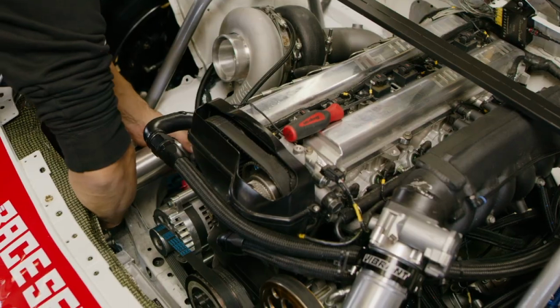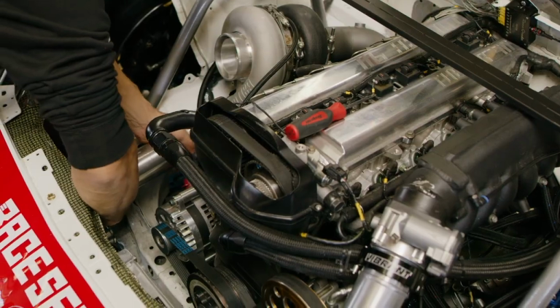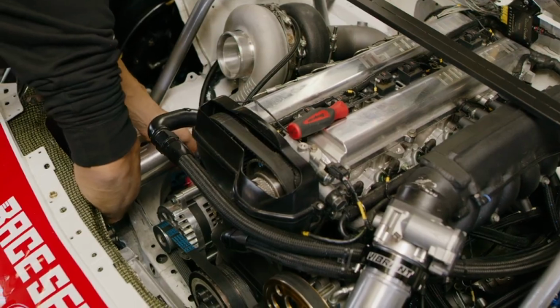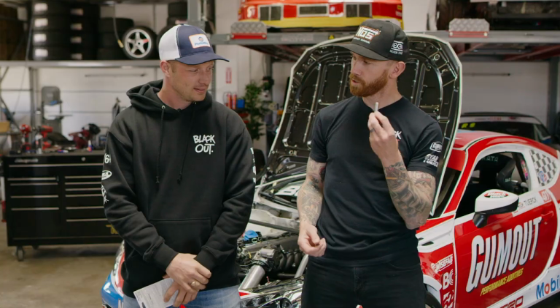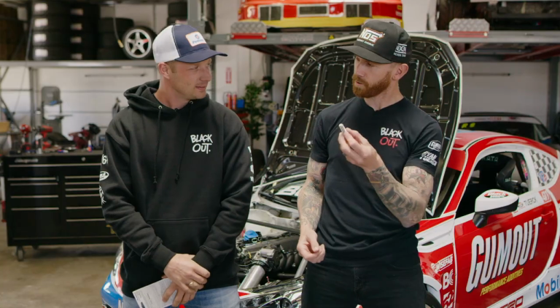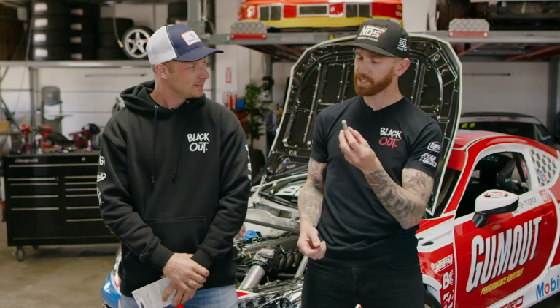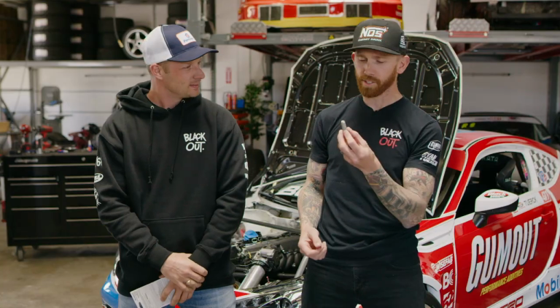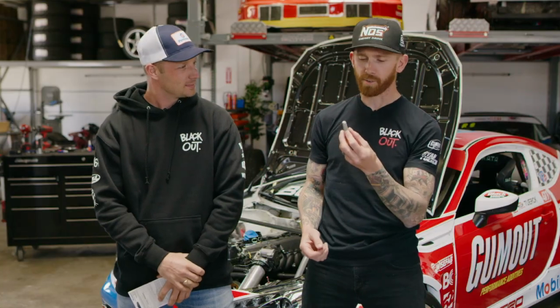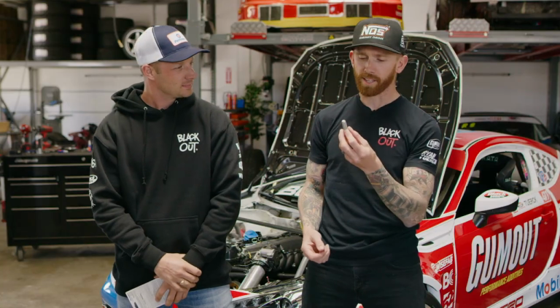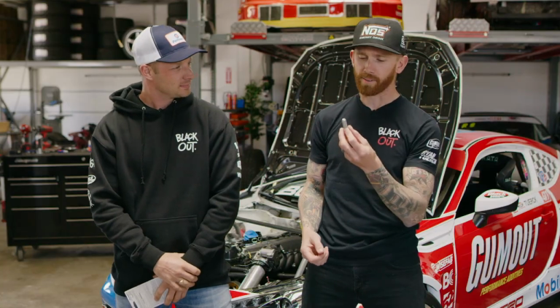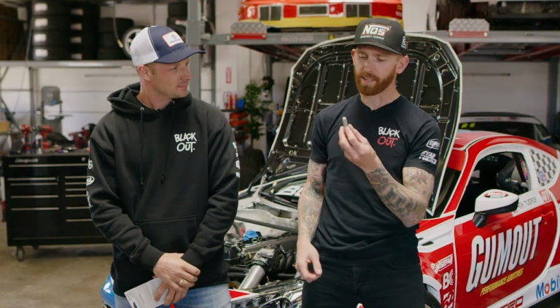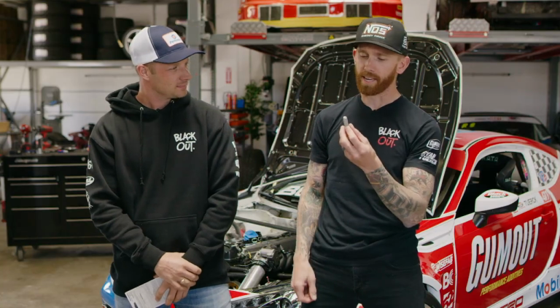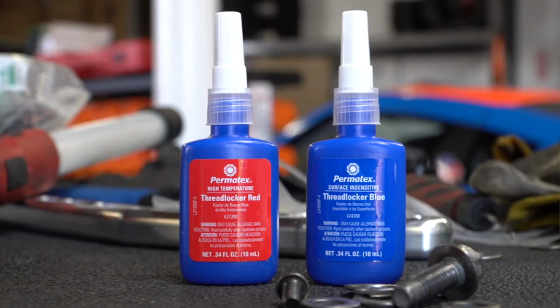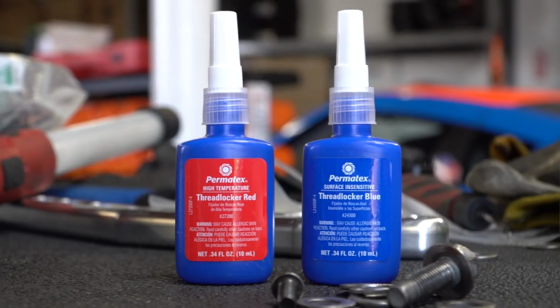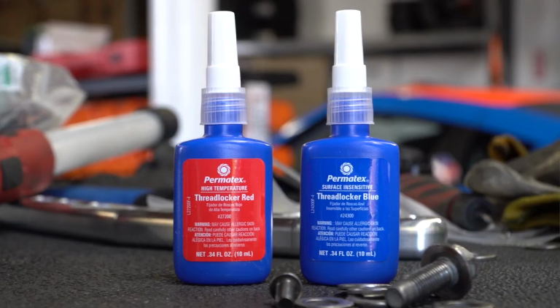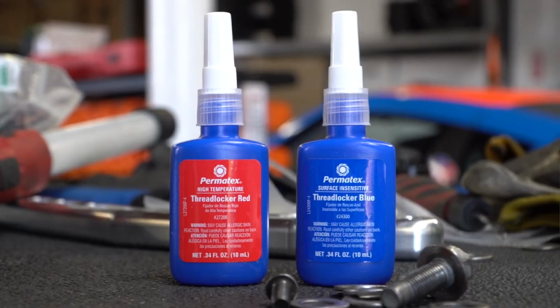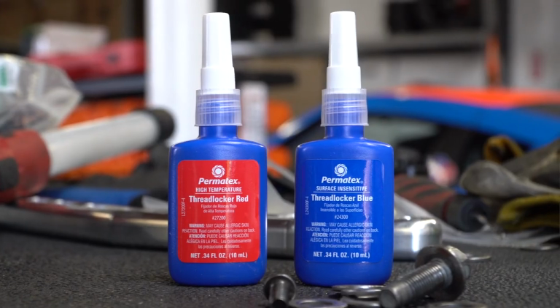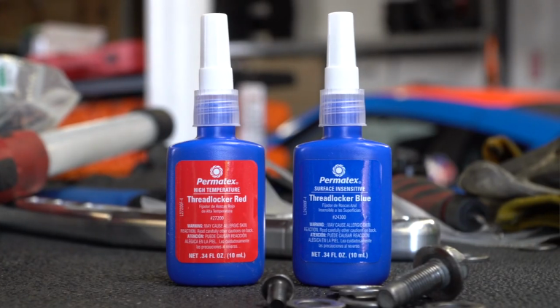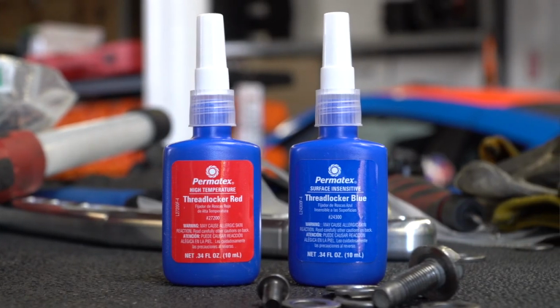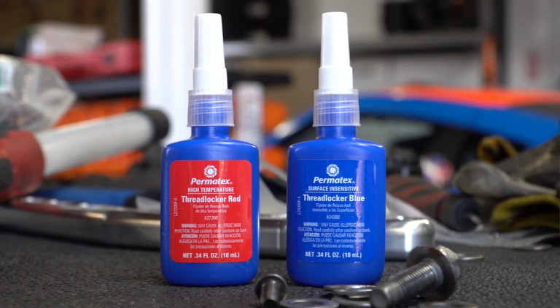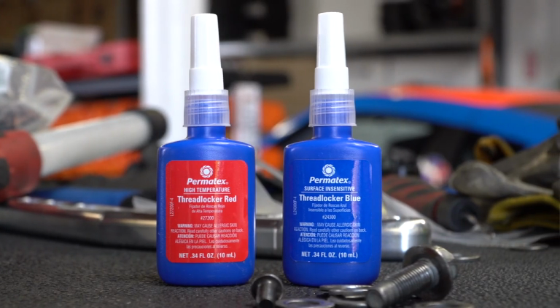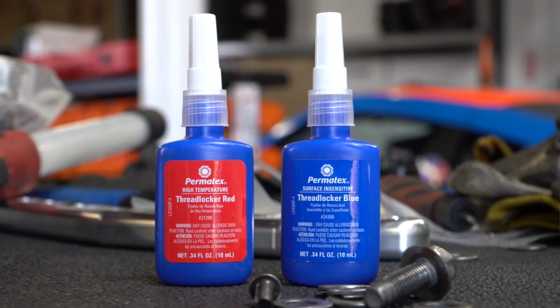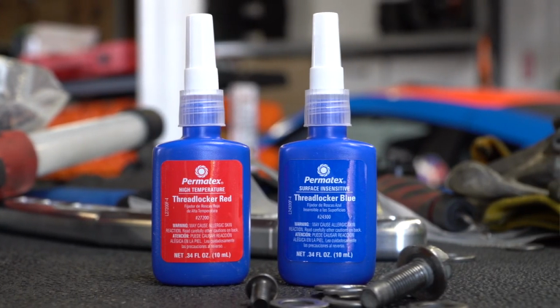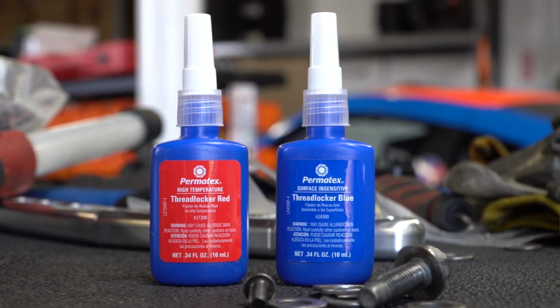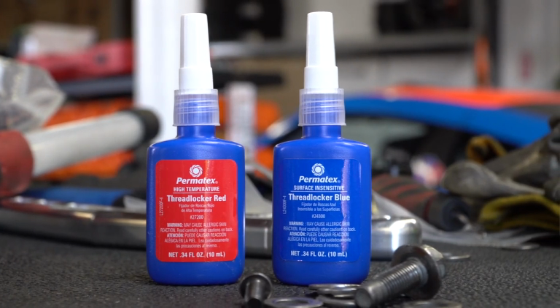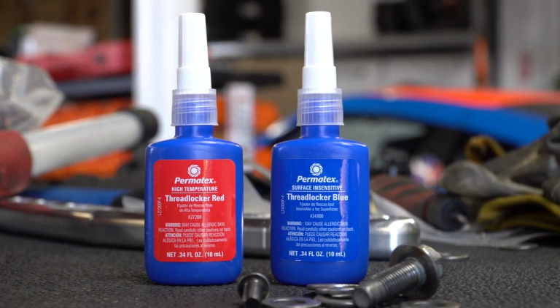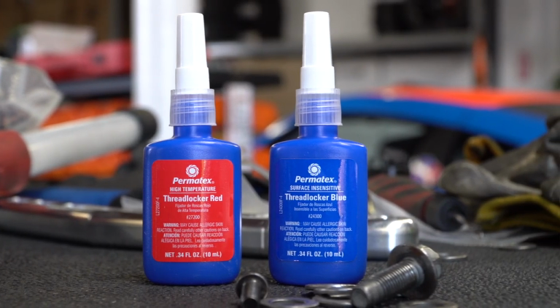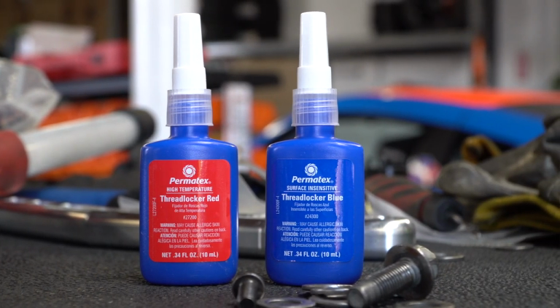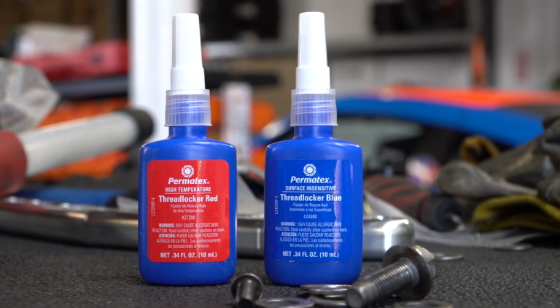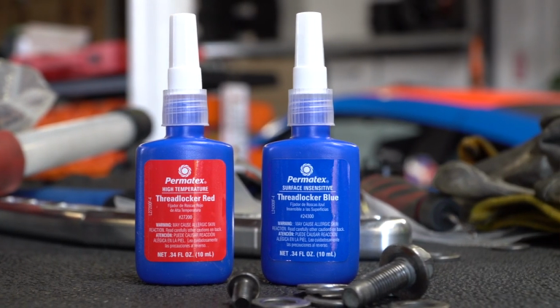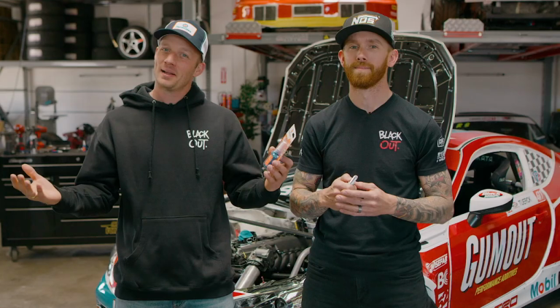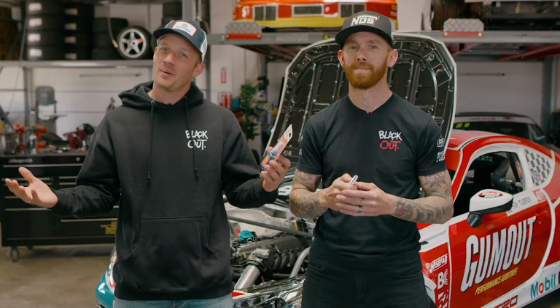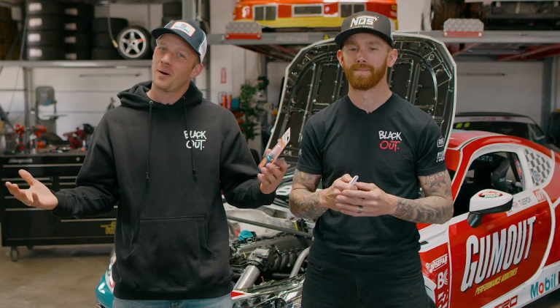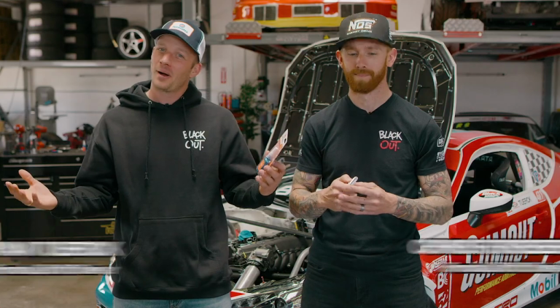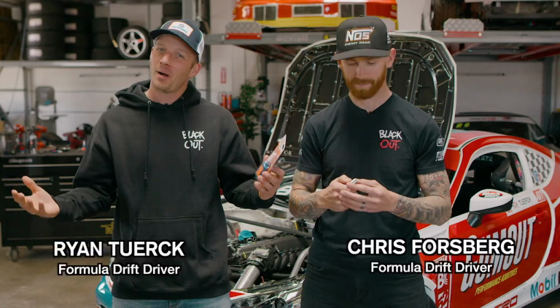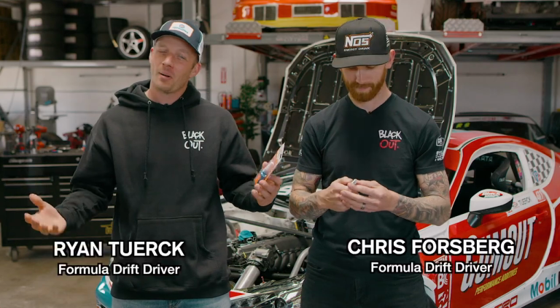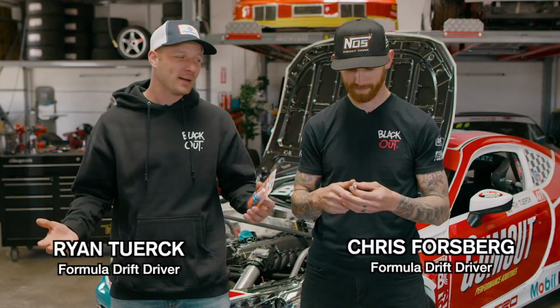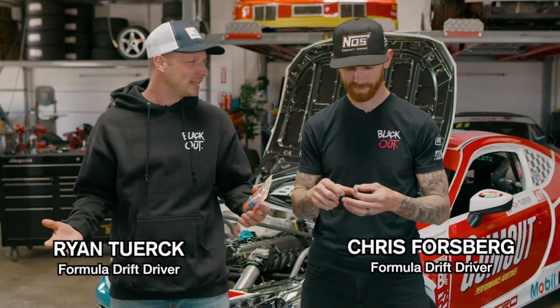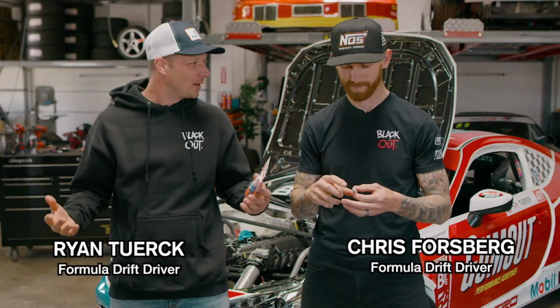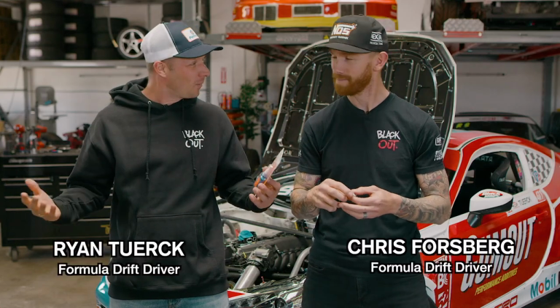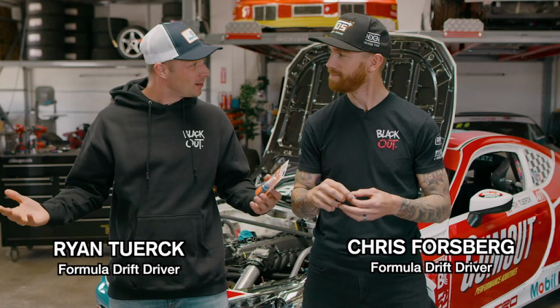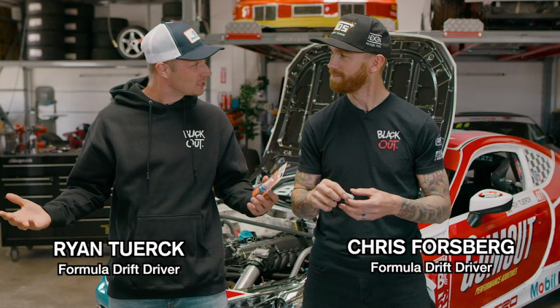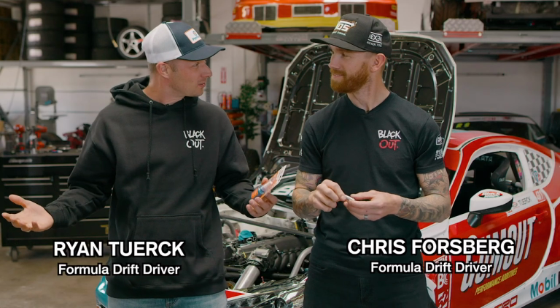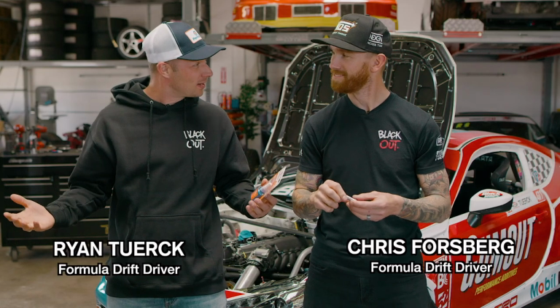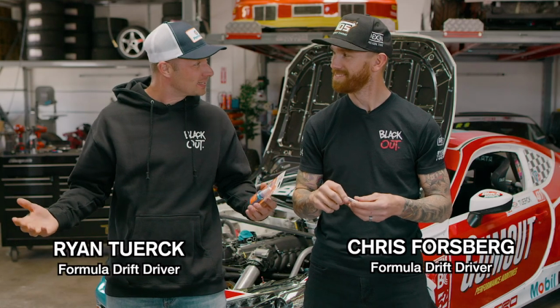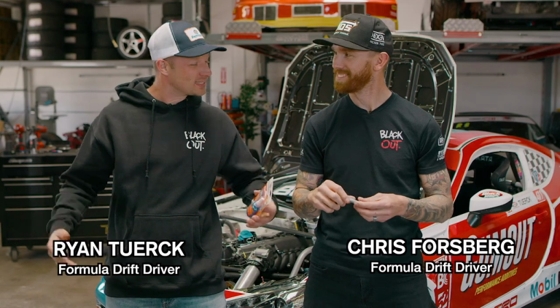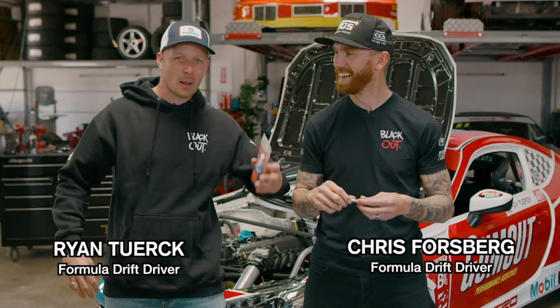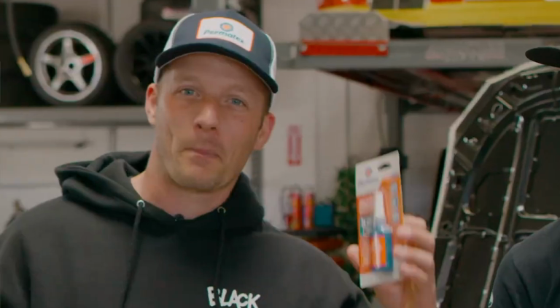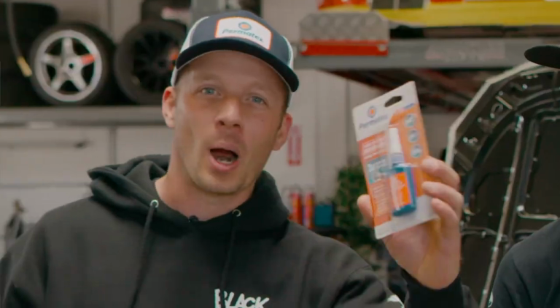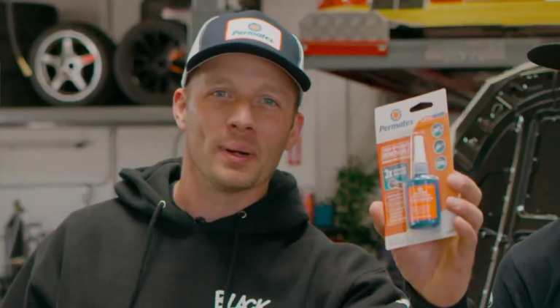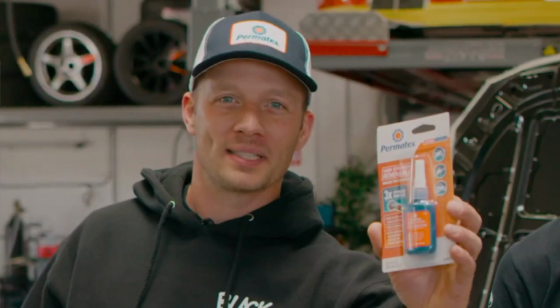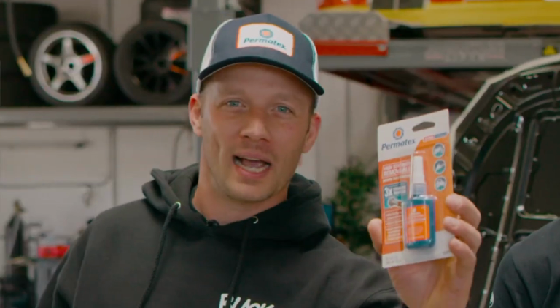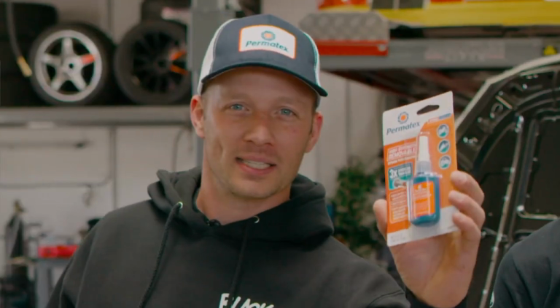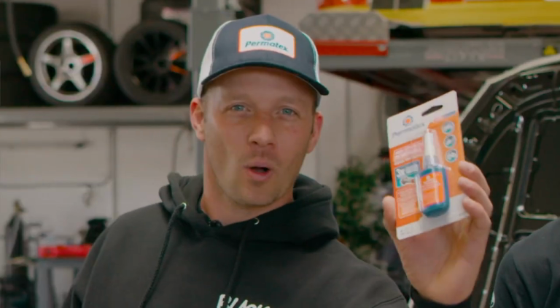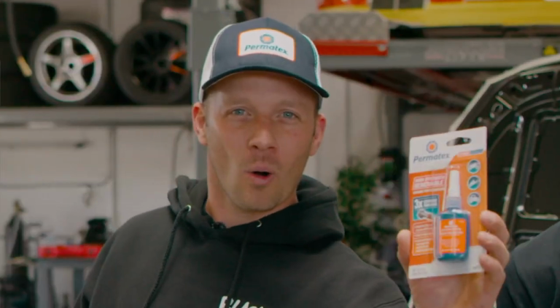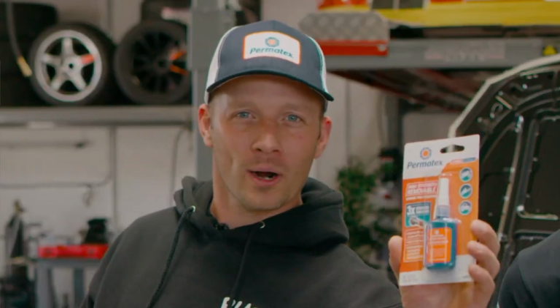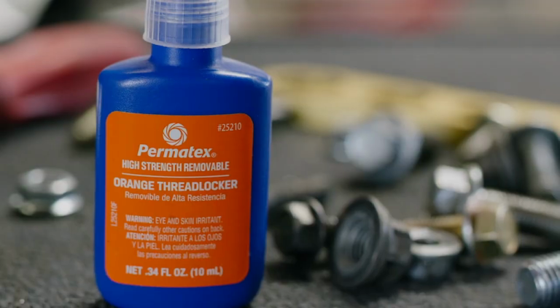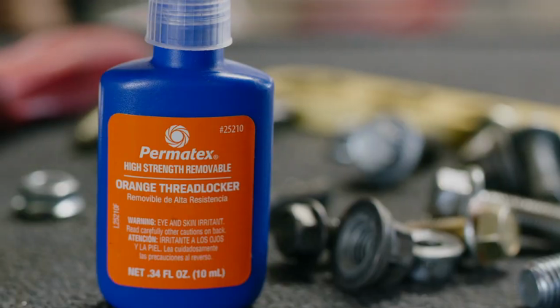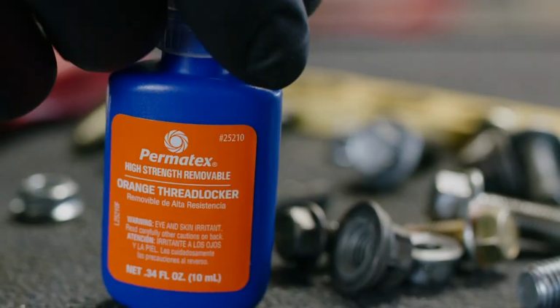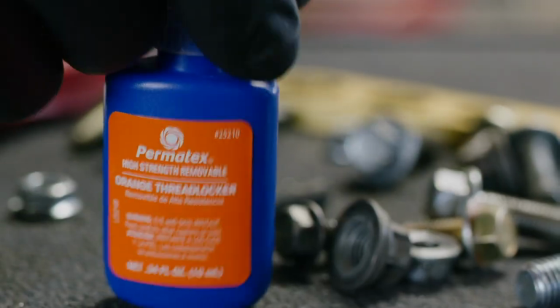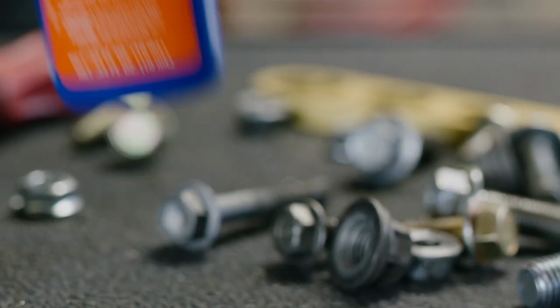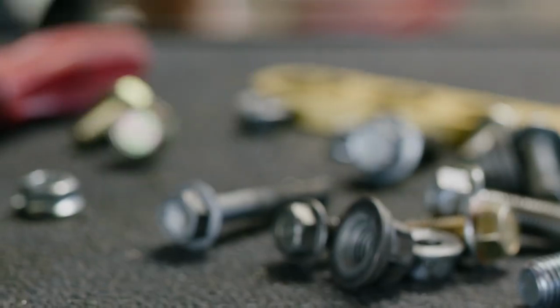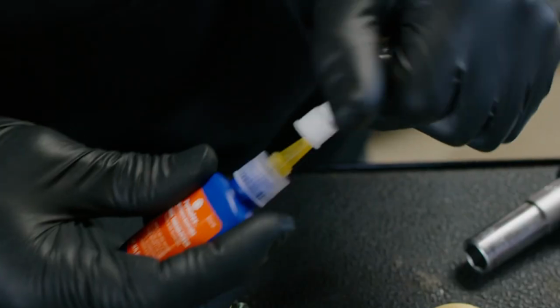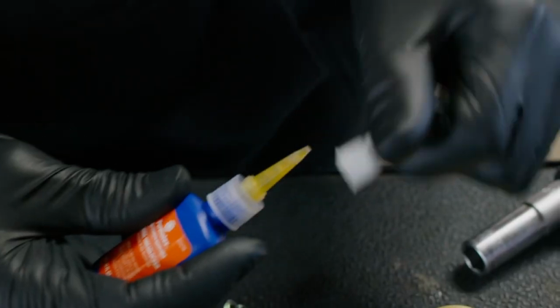Are you afraid to use Red Thread Locker but need something a little stronger than blue? Not anymore. I'm all about that orange, Chris. Permatex Orange Thread Locker.